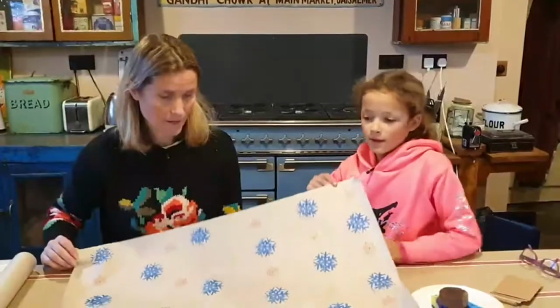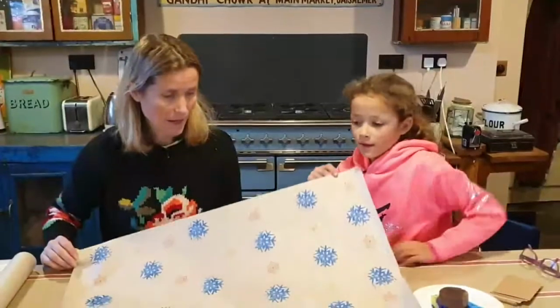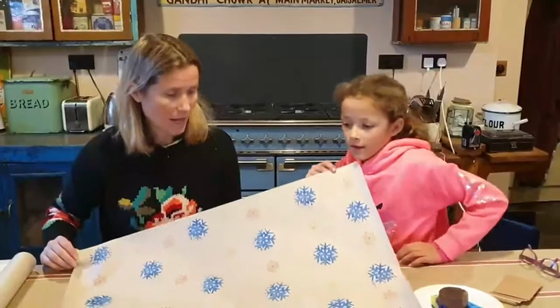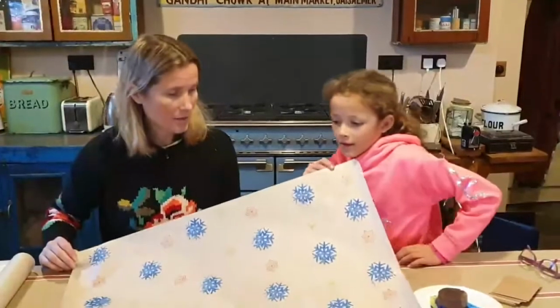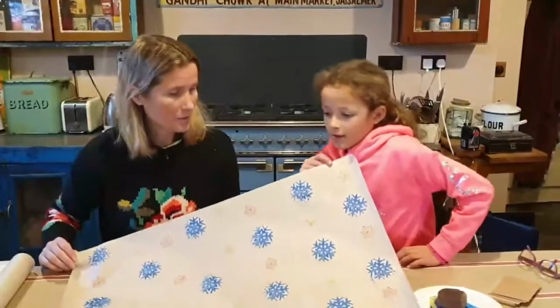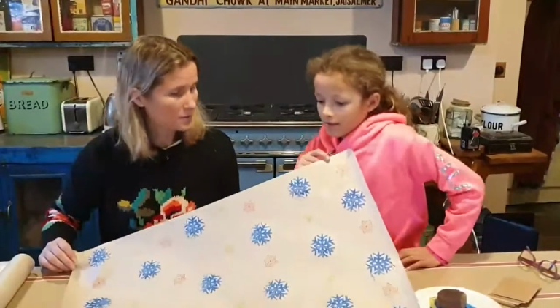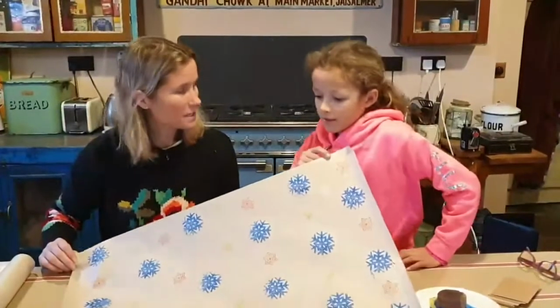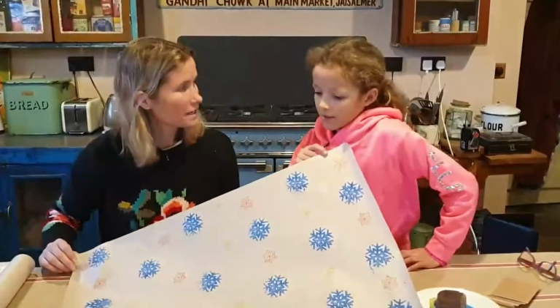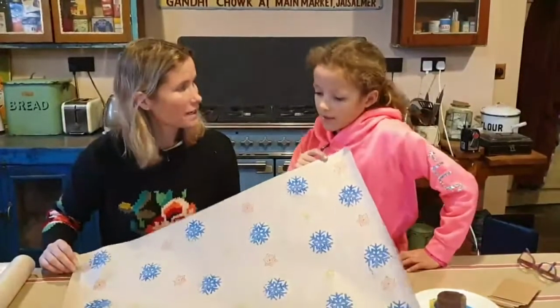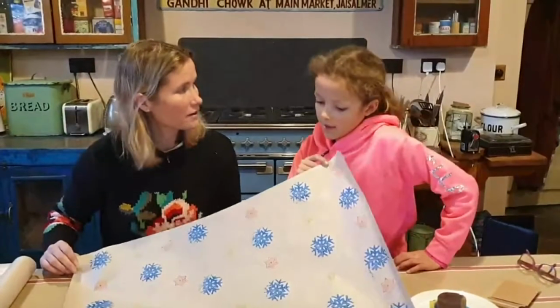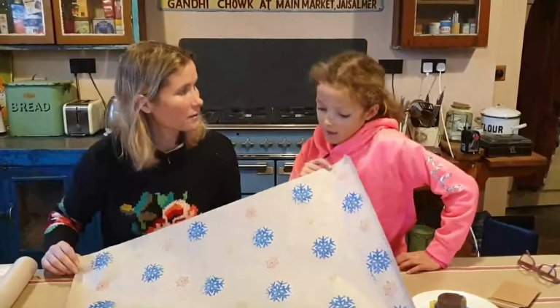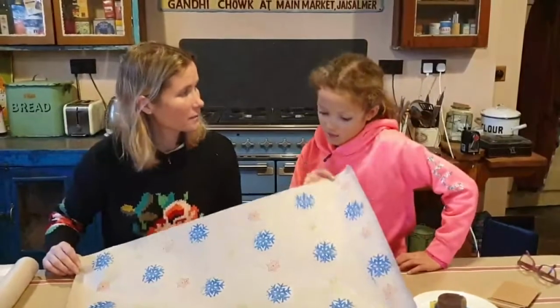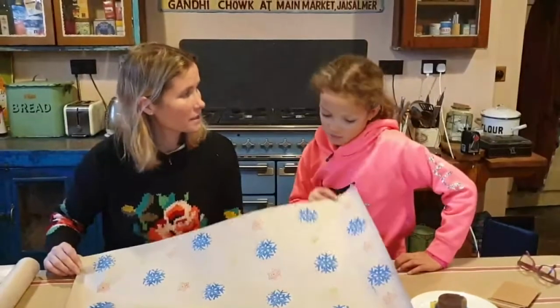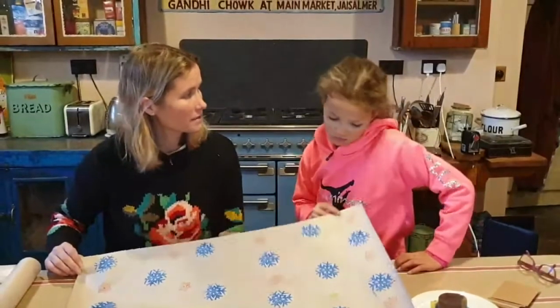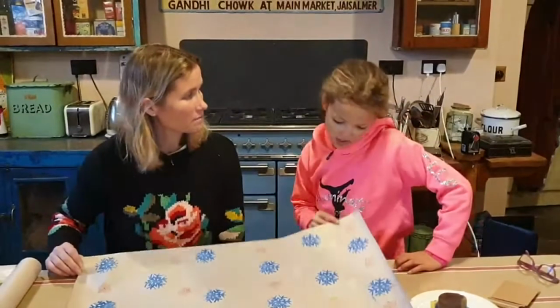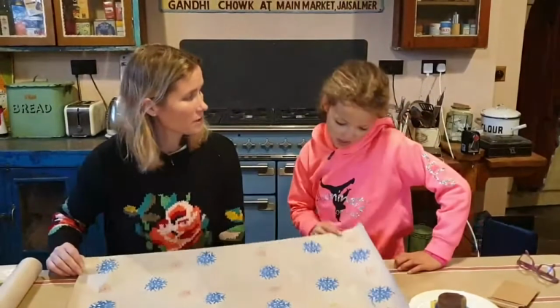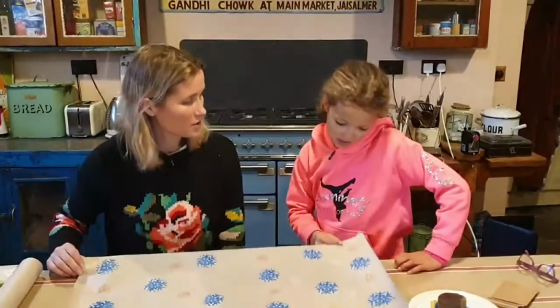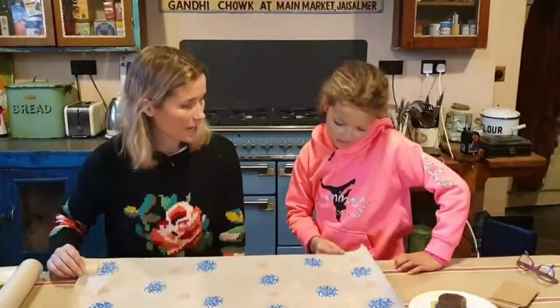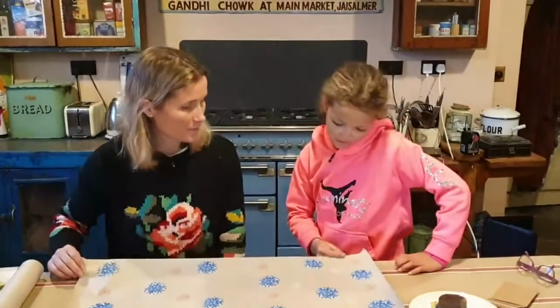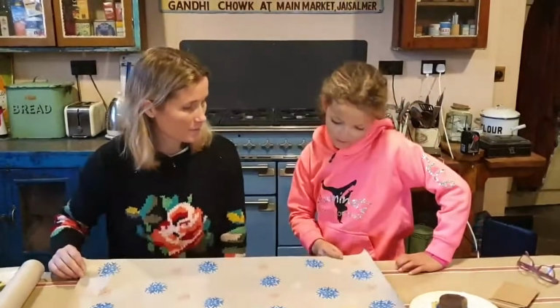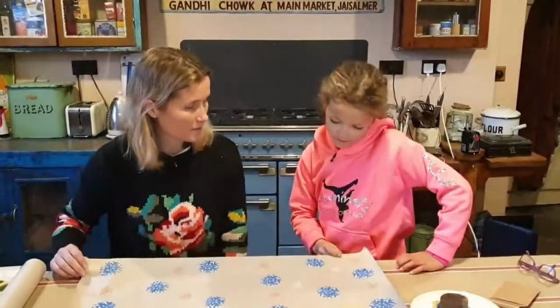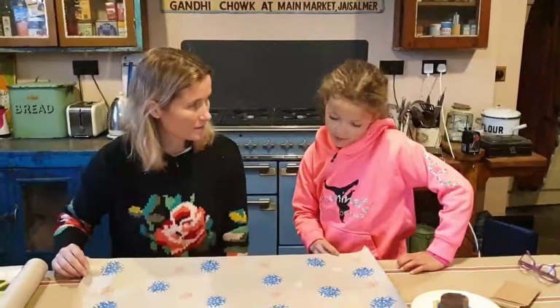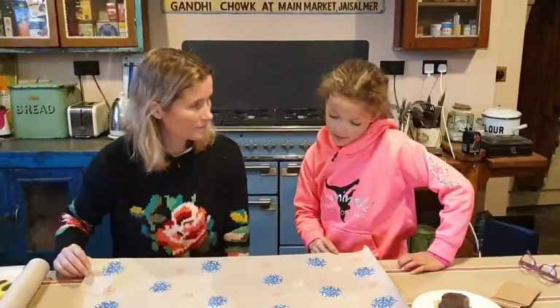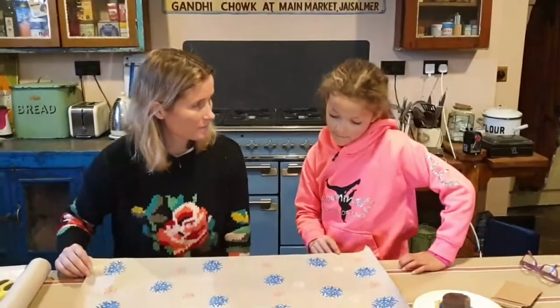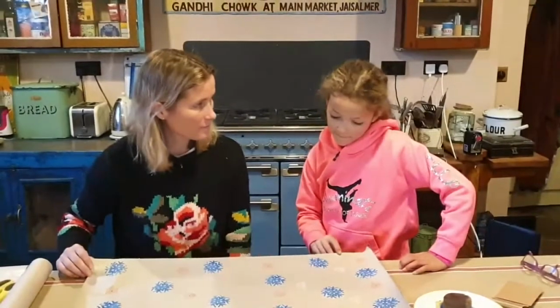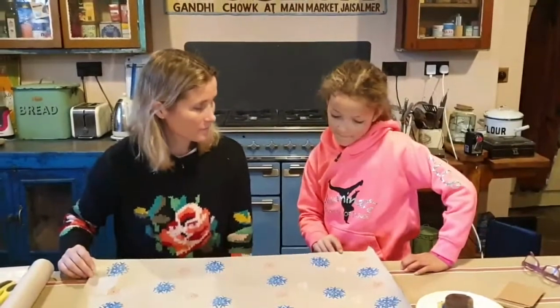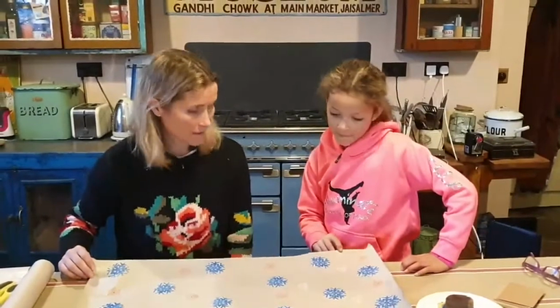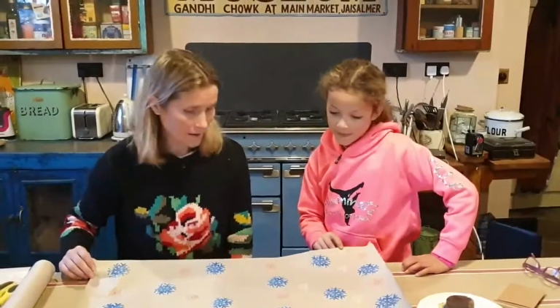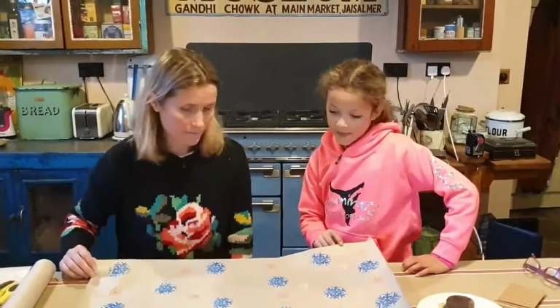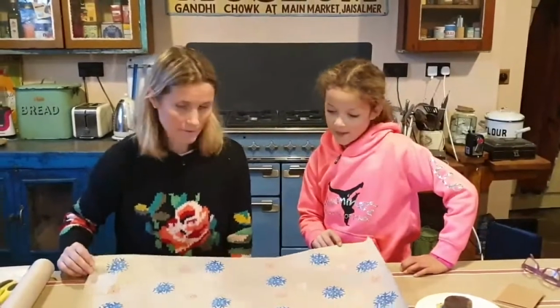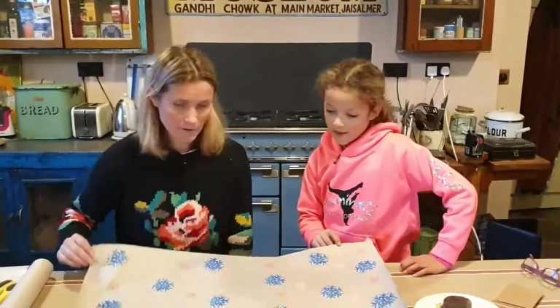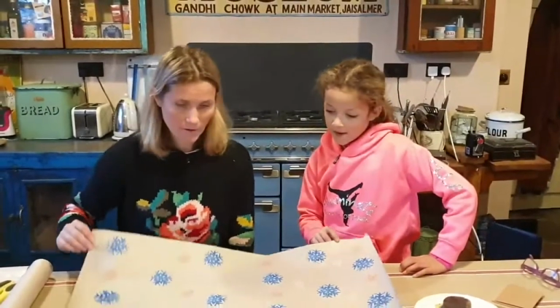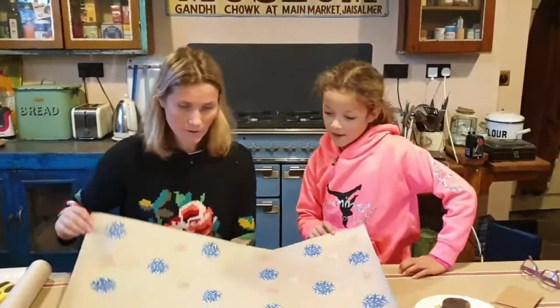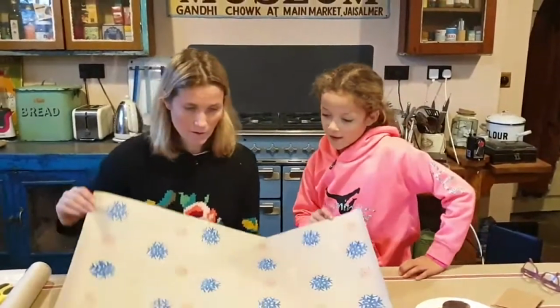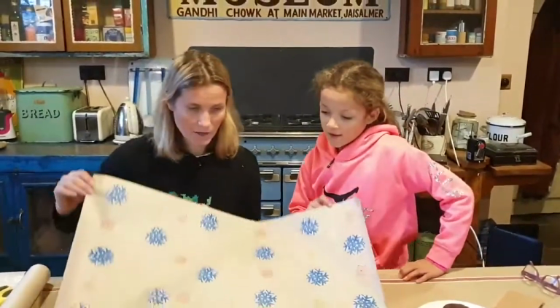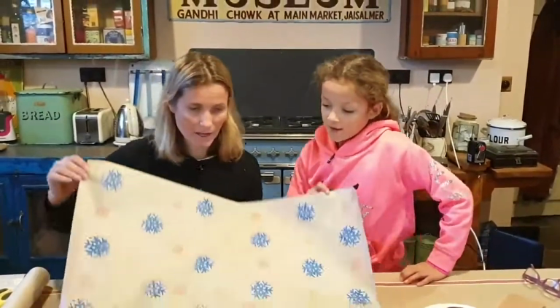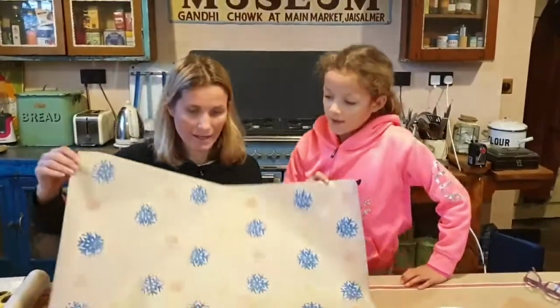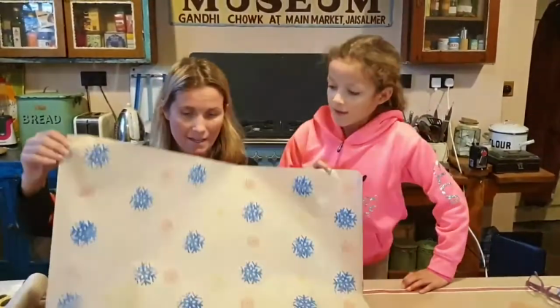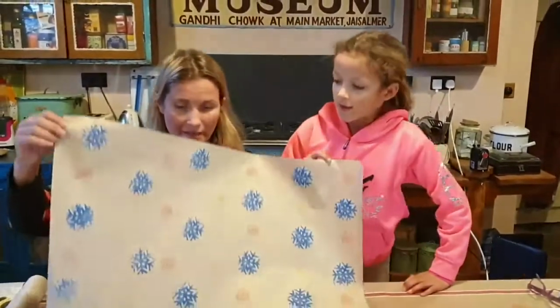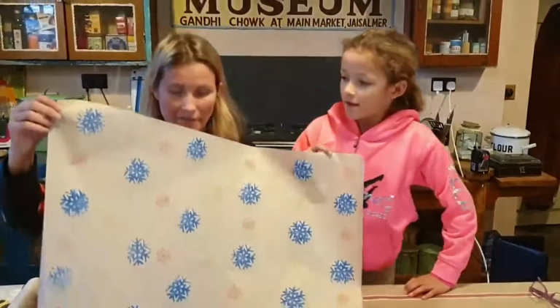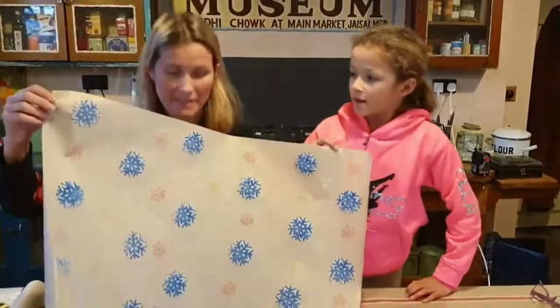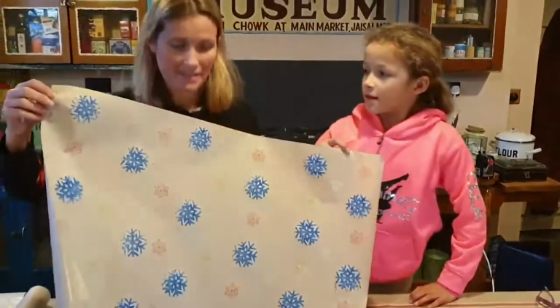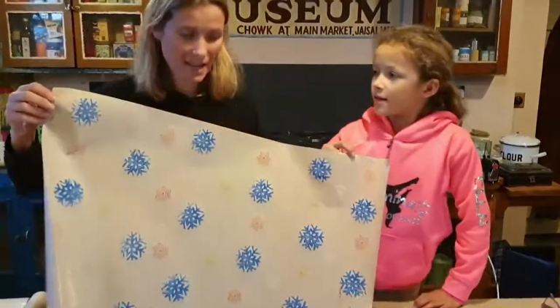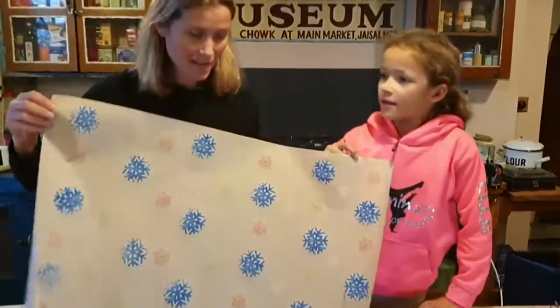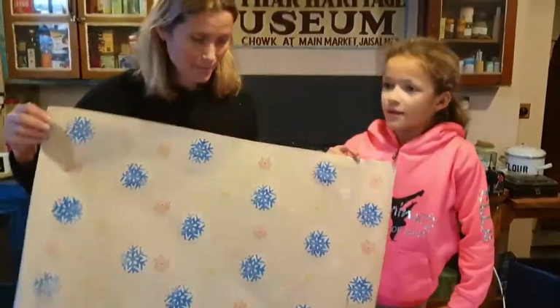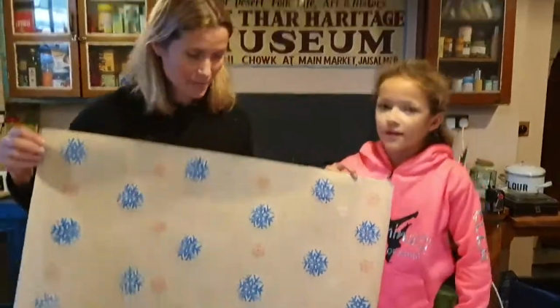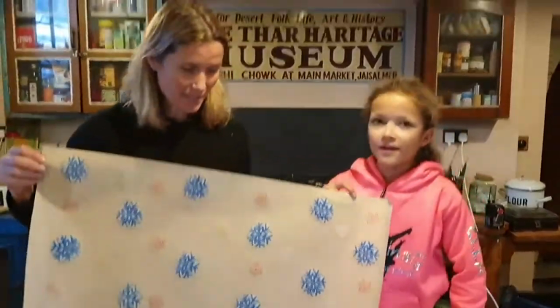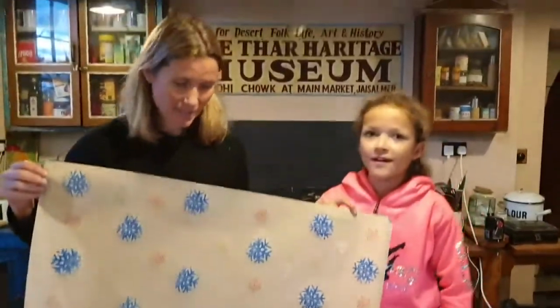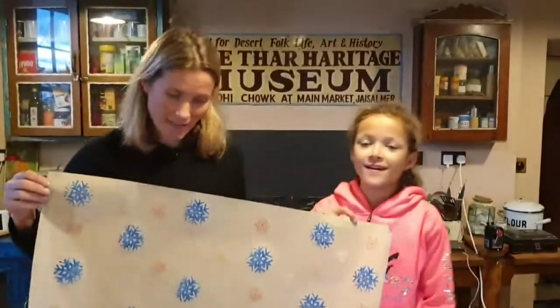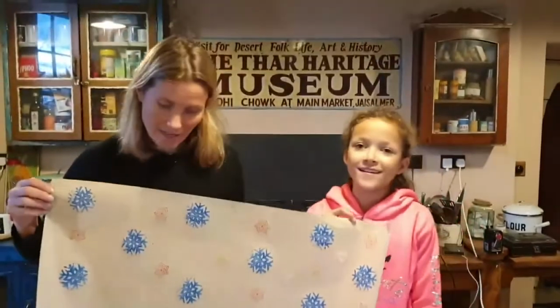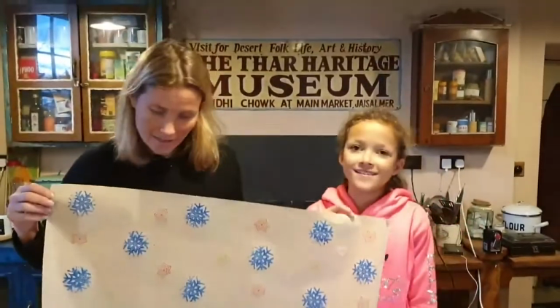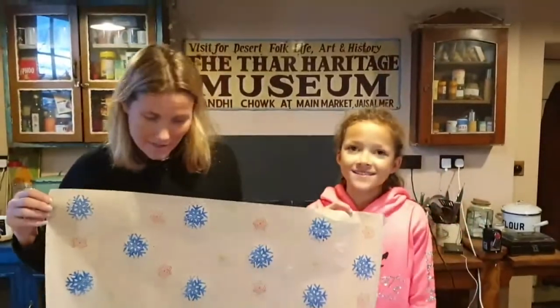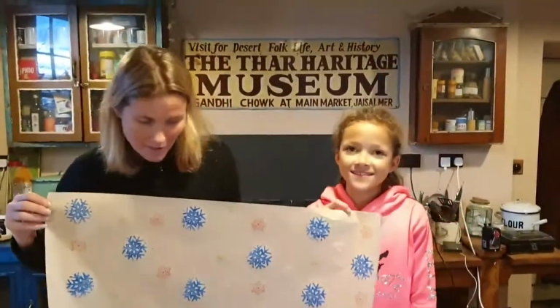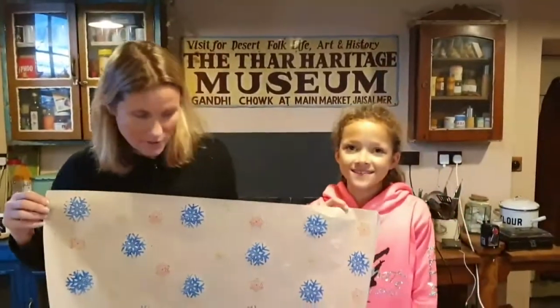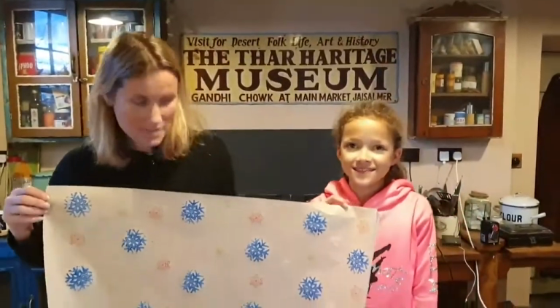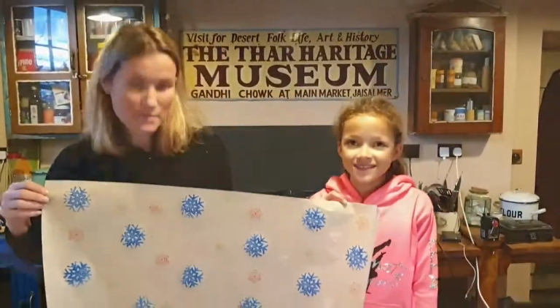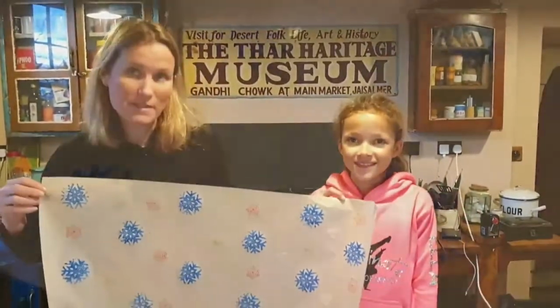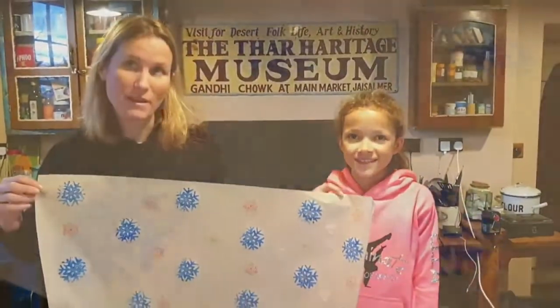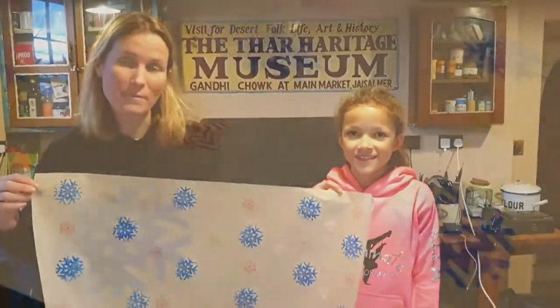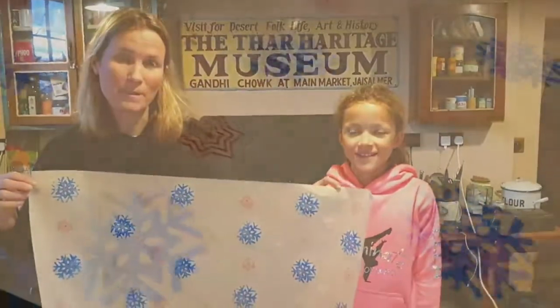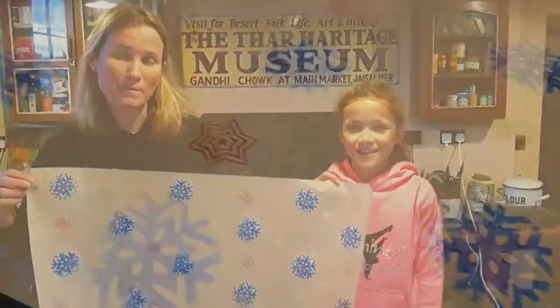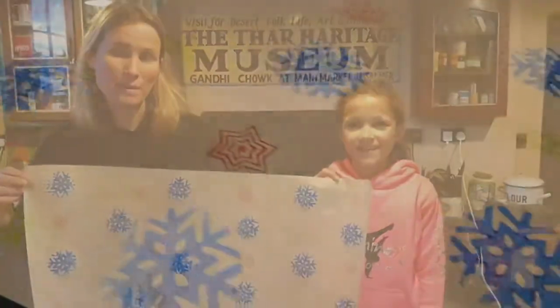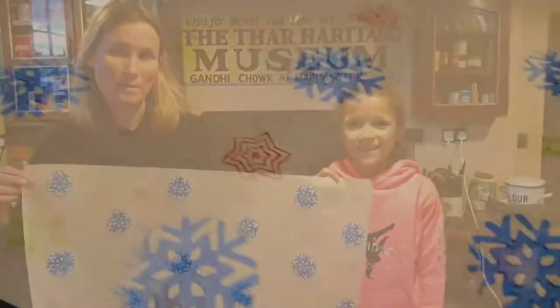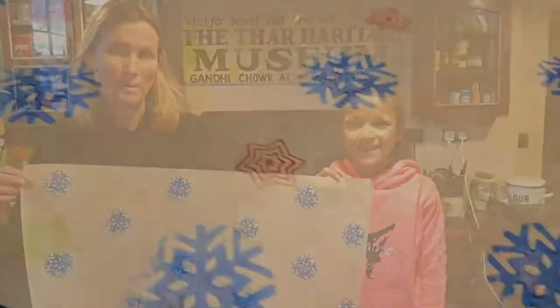I think we're done, Ella, aren't we? Yeah. Are you happy with it? Yeah. Okay, here's Emma's and Ella's Christmas wrapping paper.